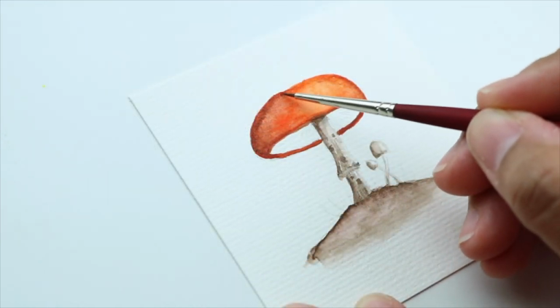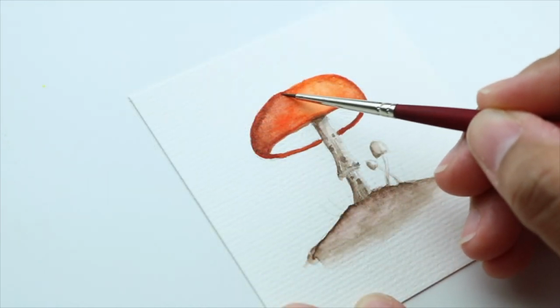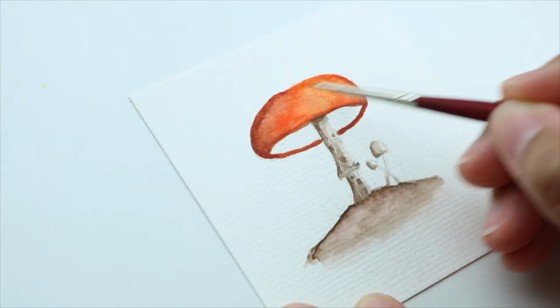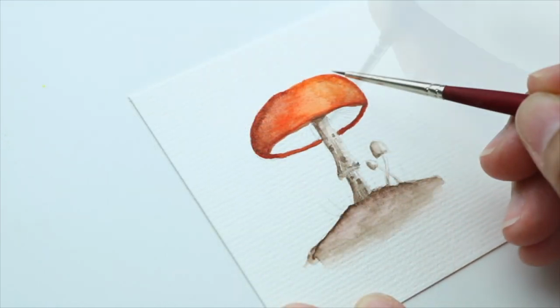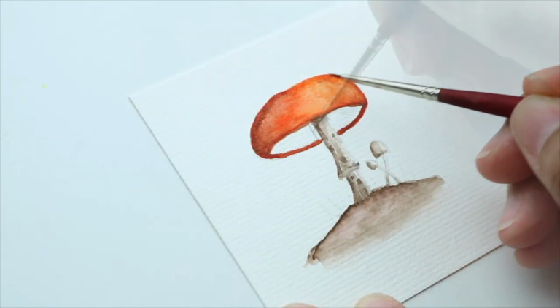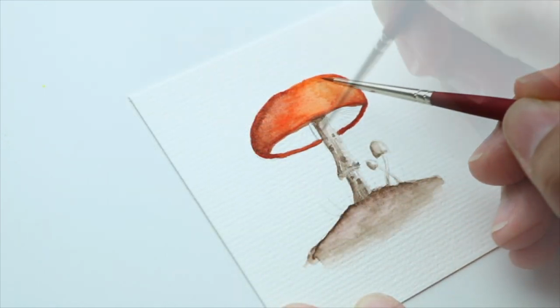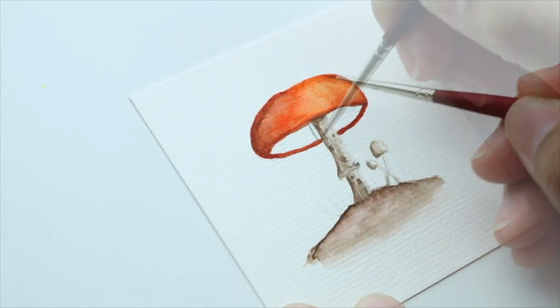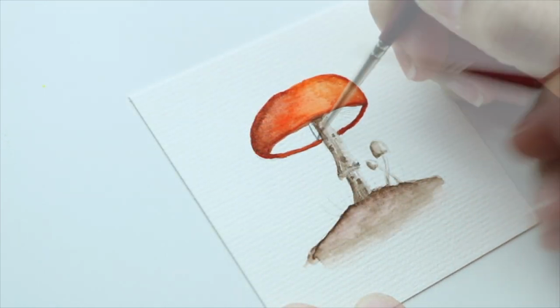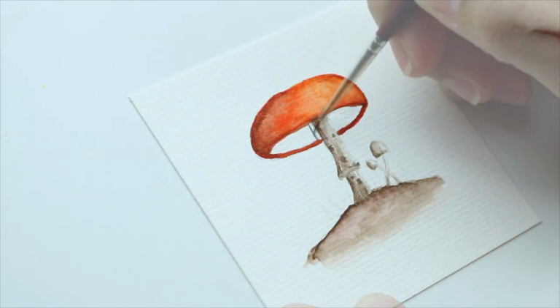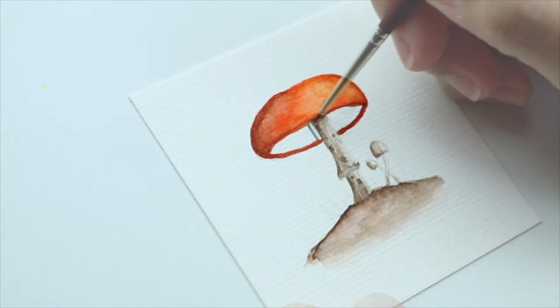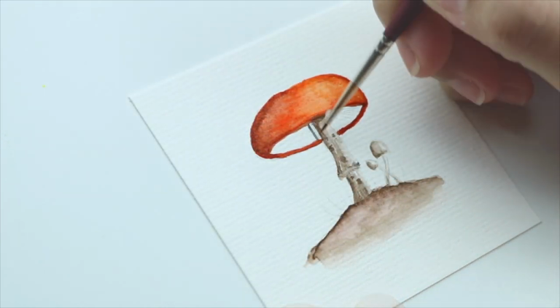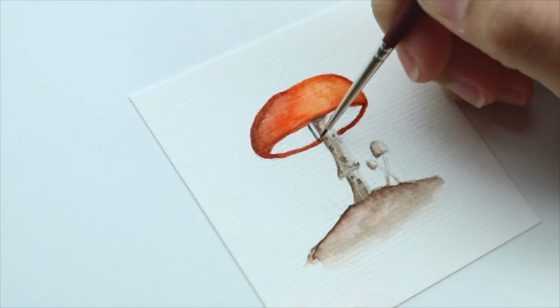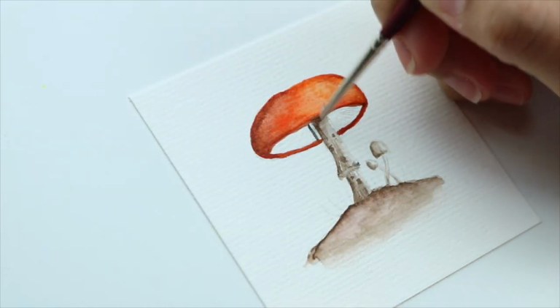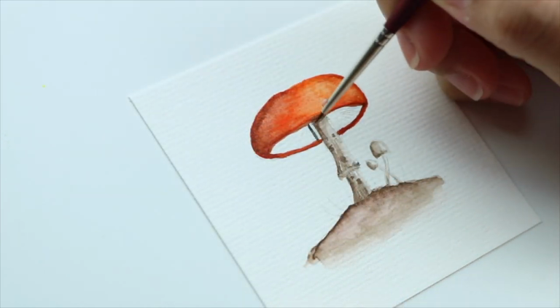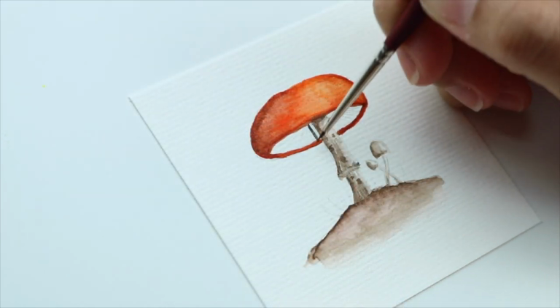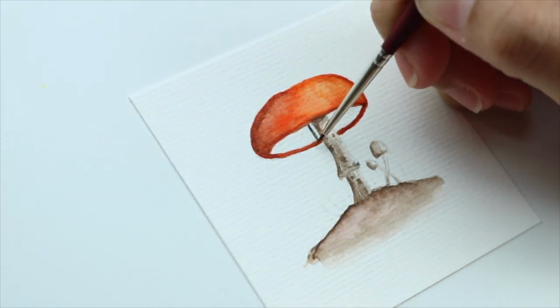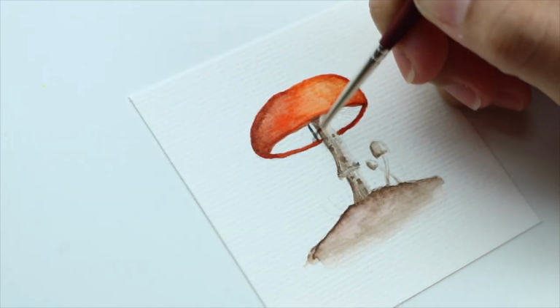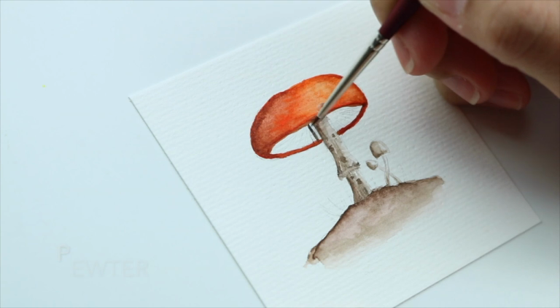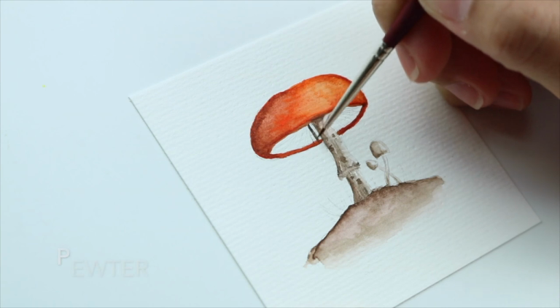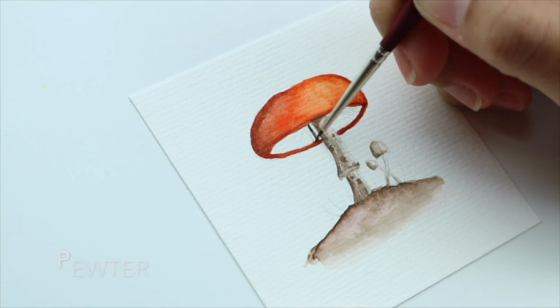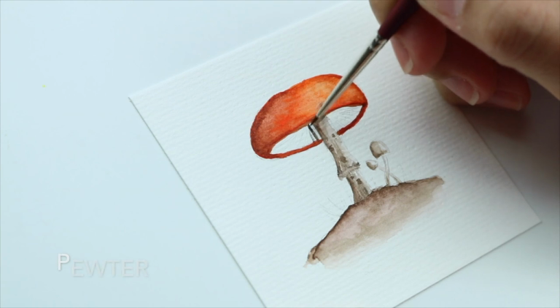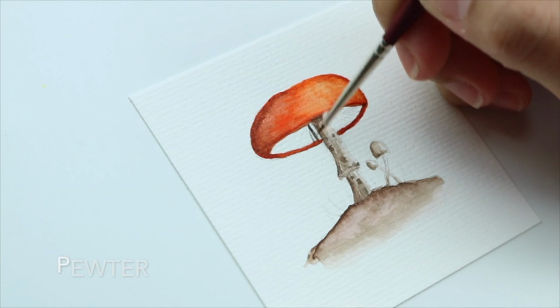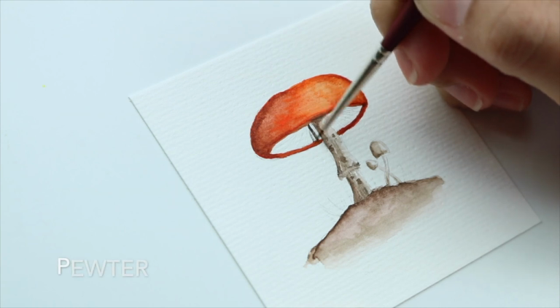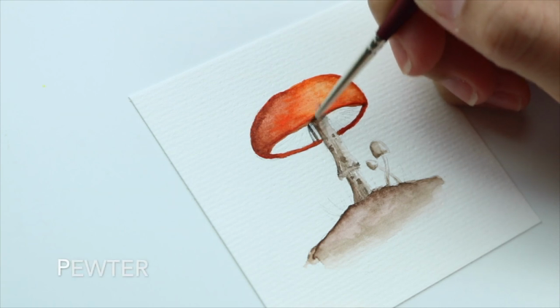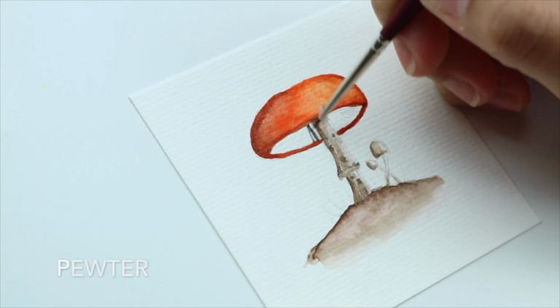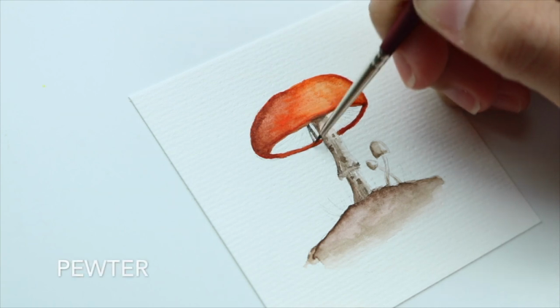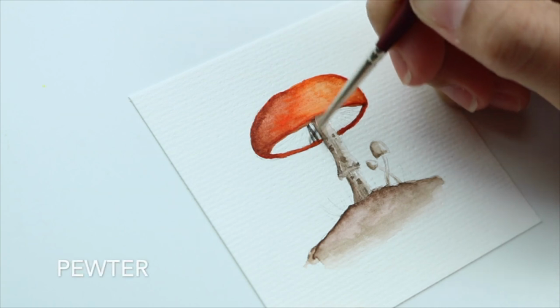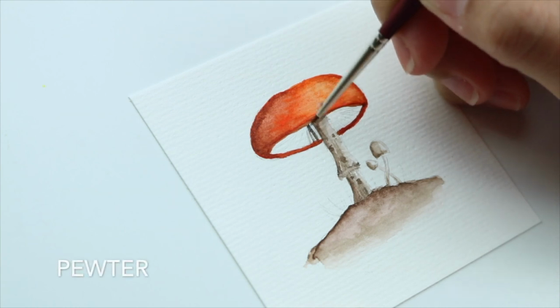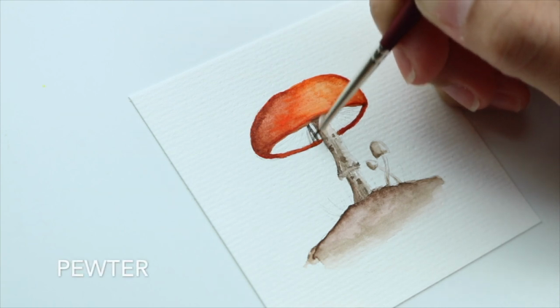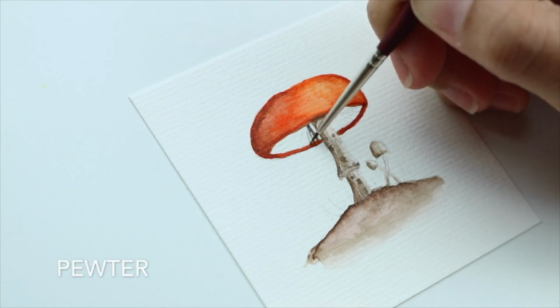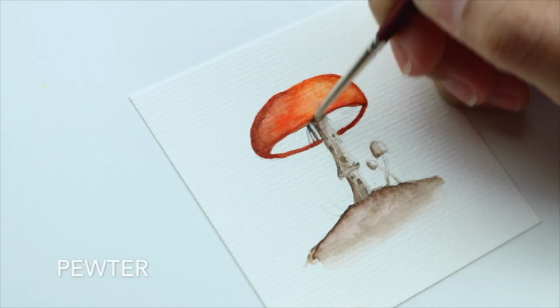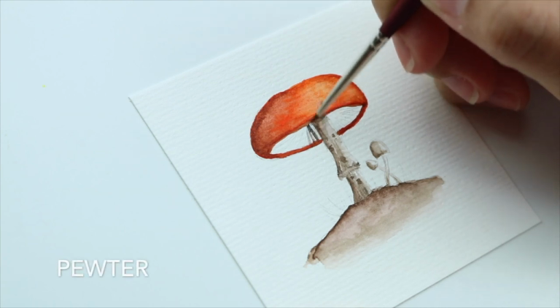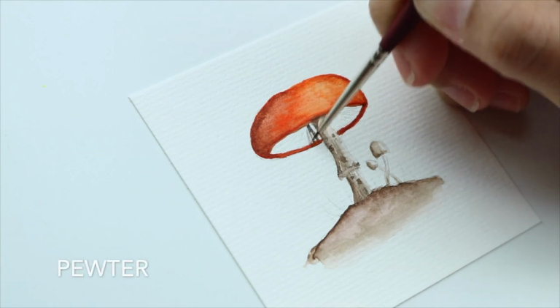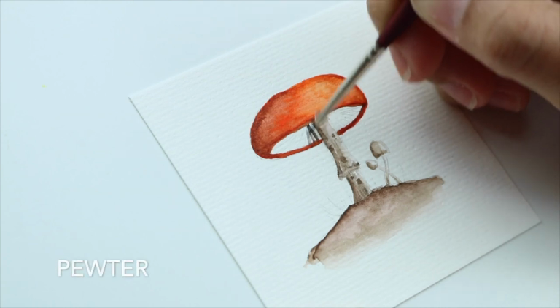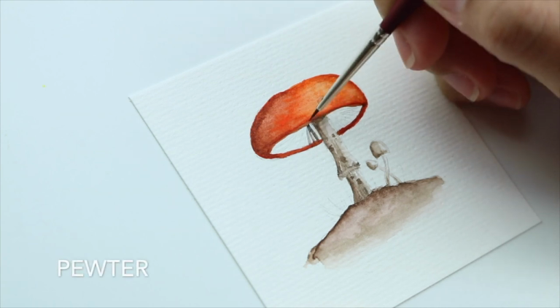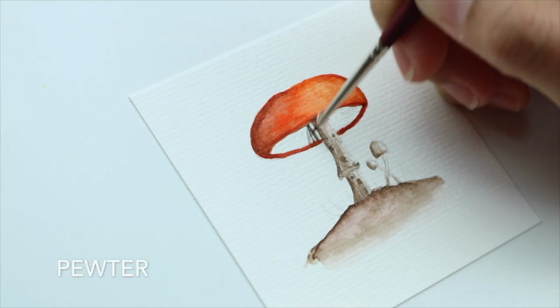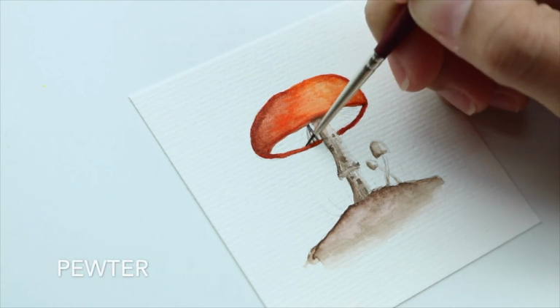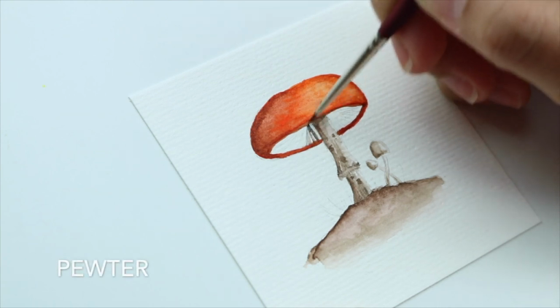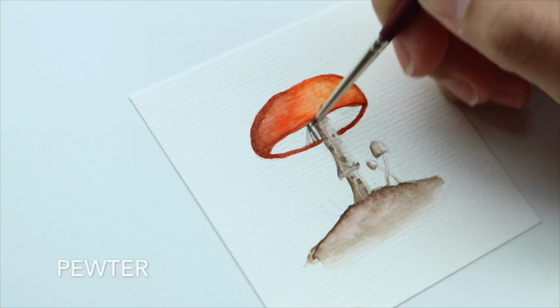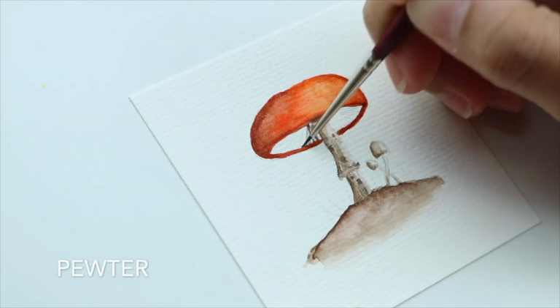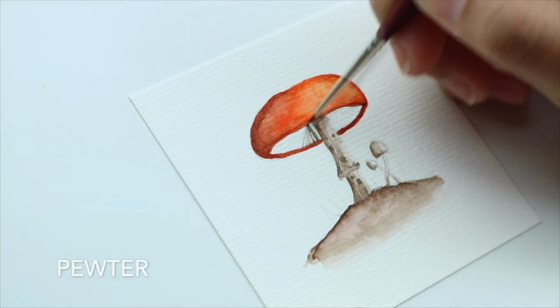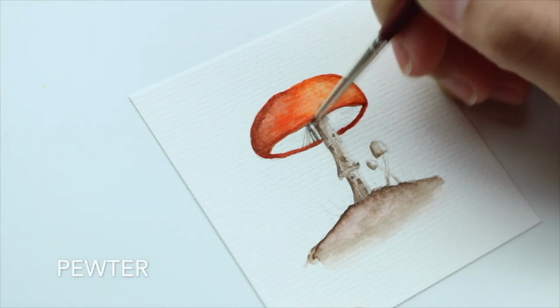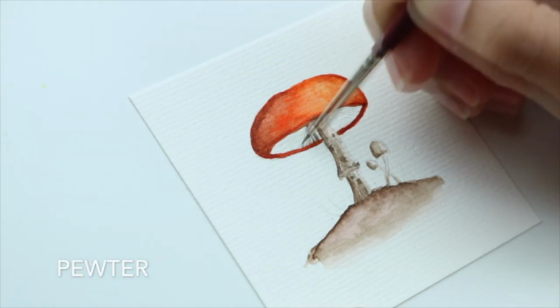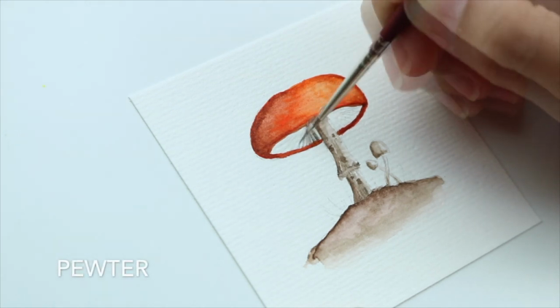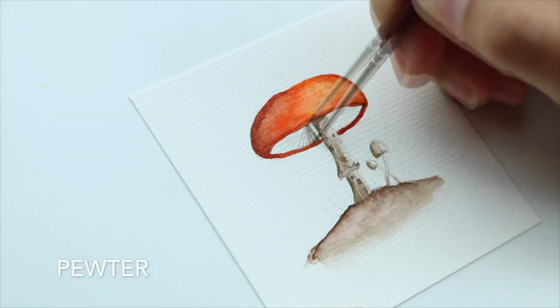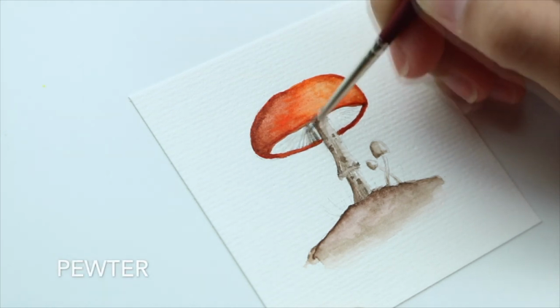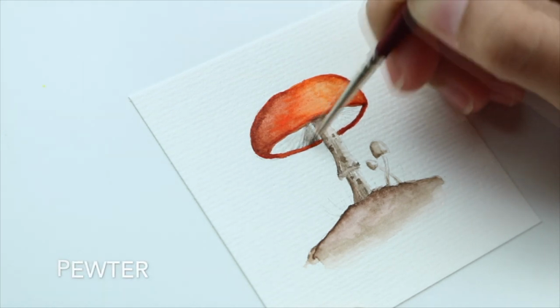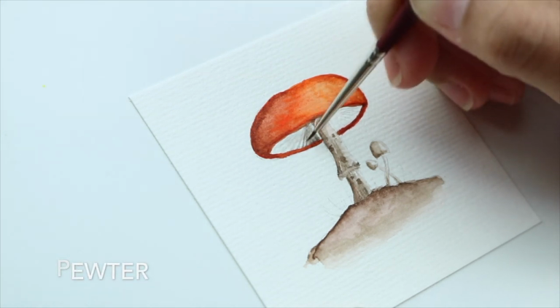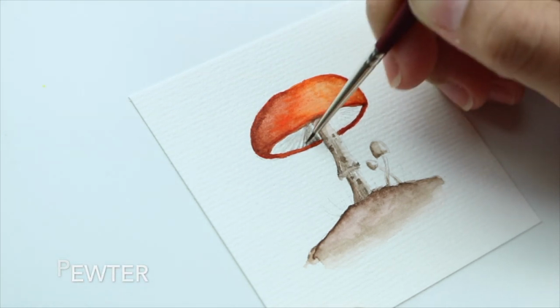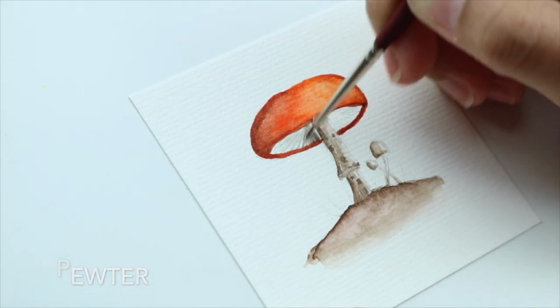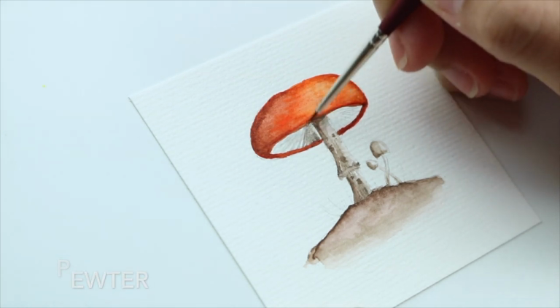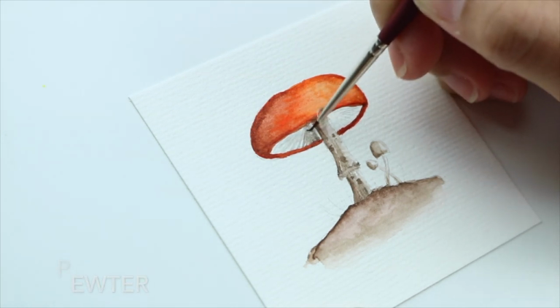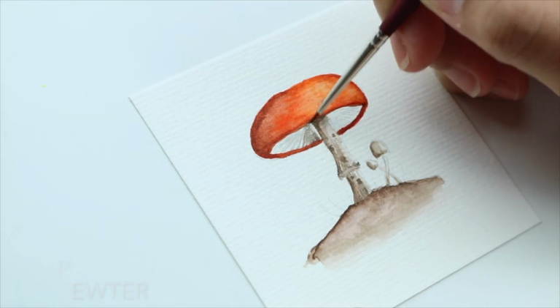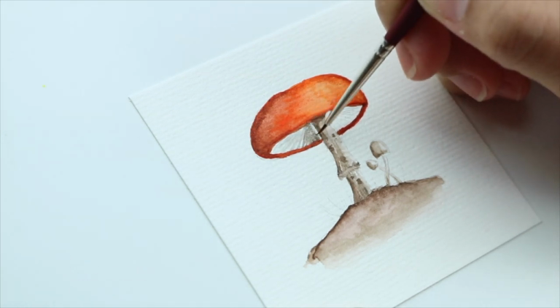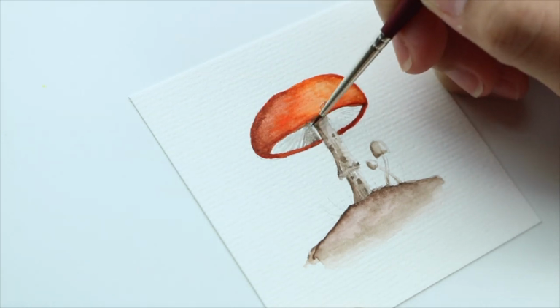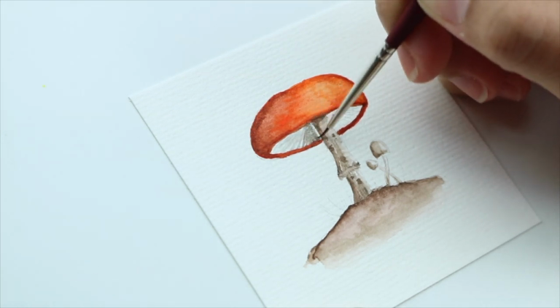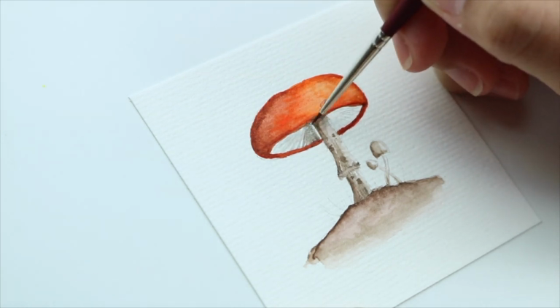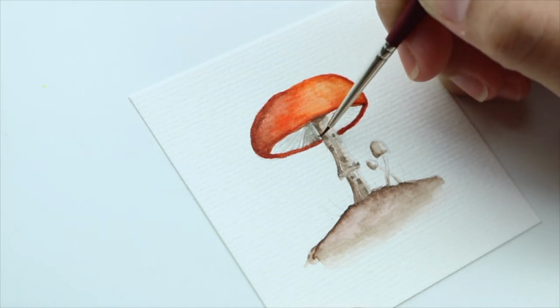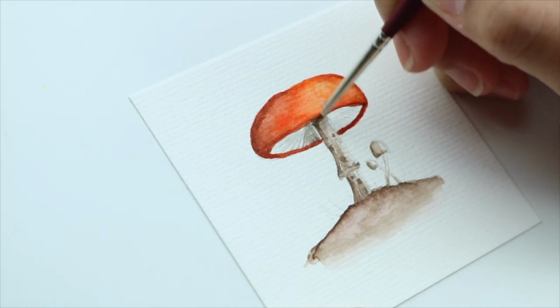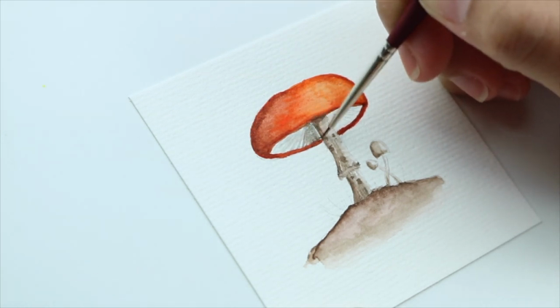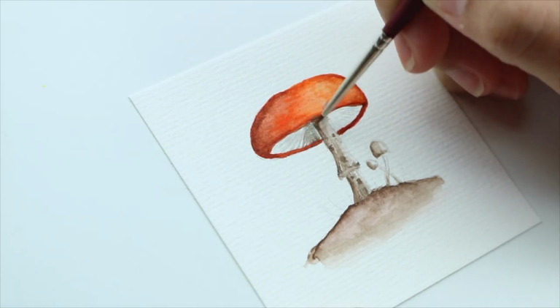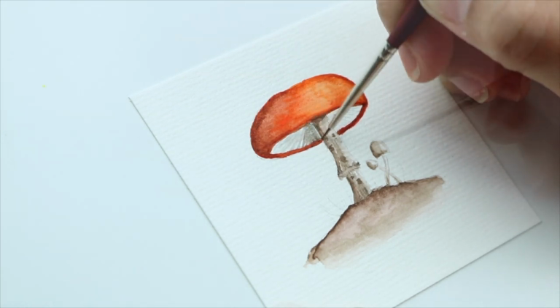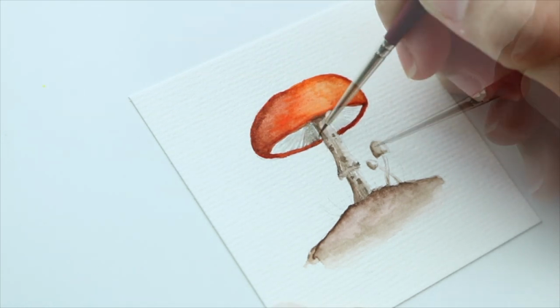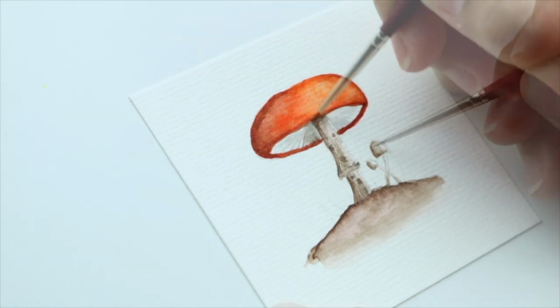Here I'm adding some pewter to the inside of the mushroom. This will help us create more shadow and contrast.